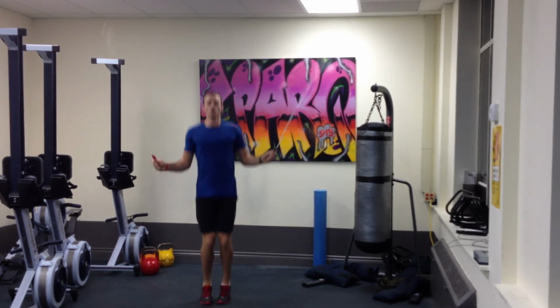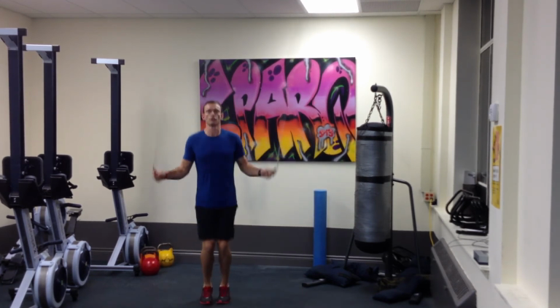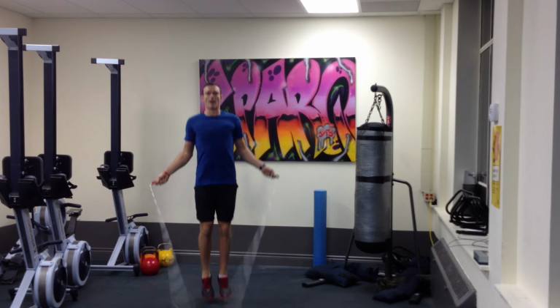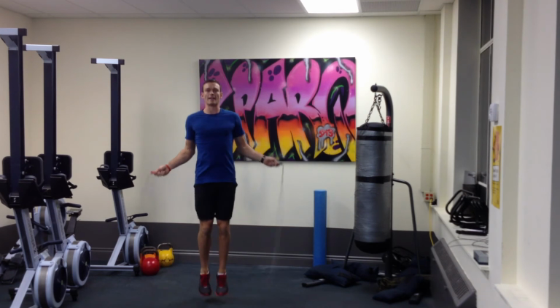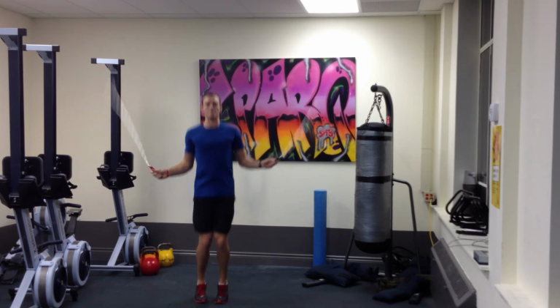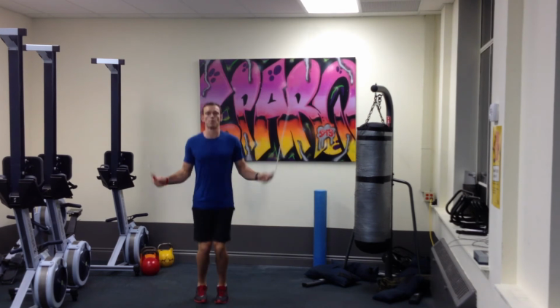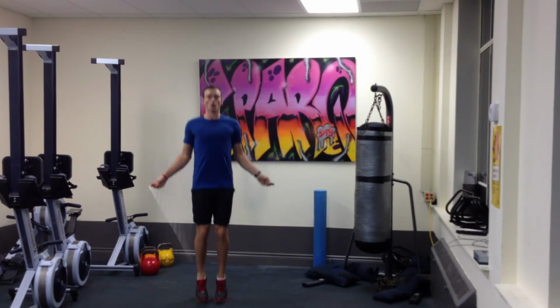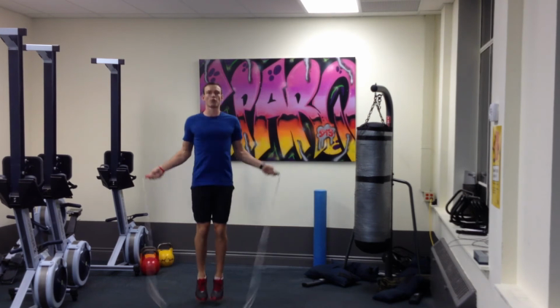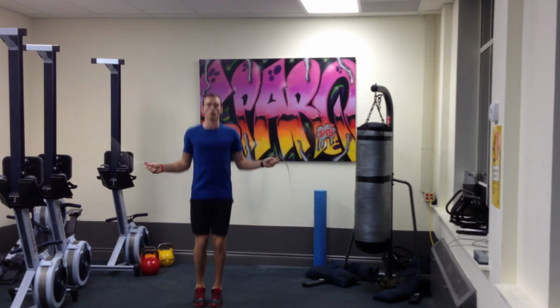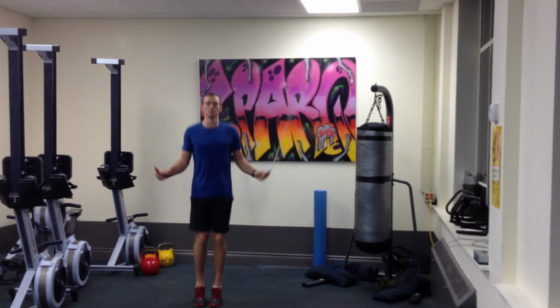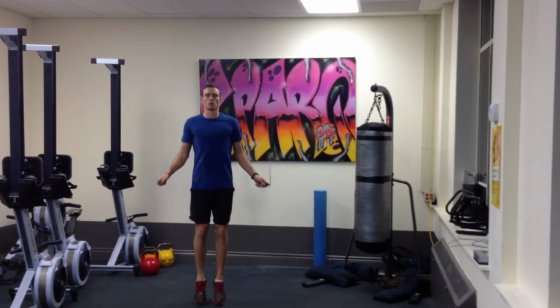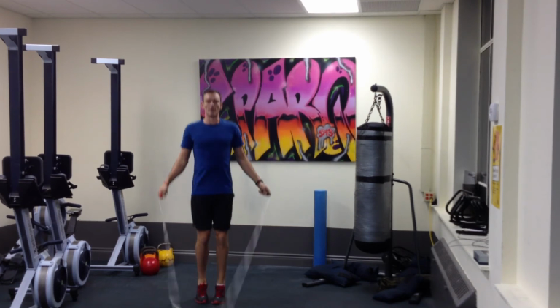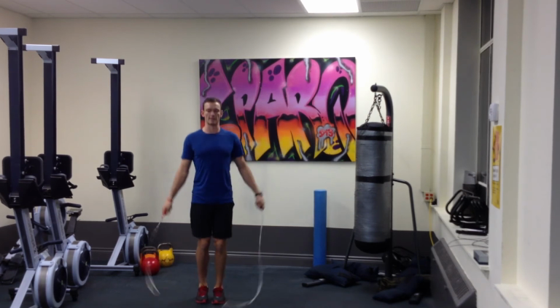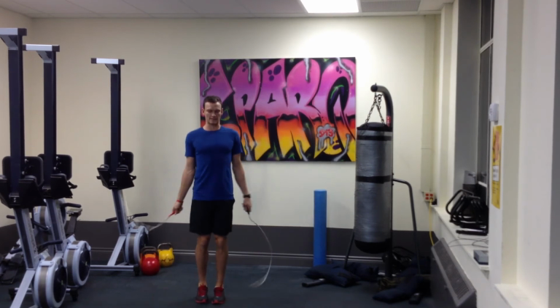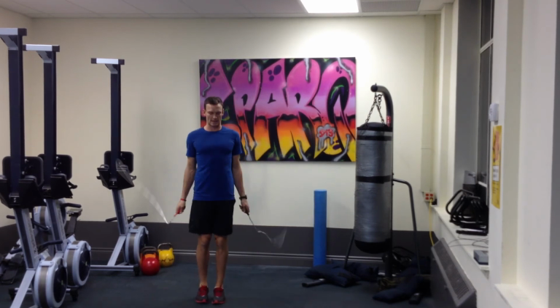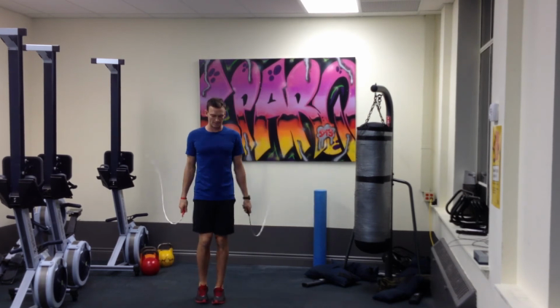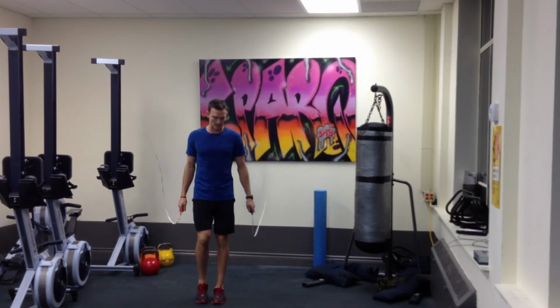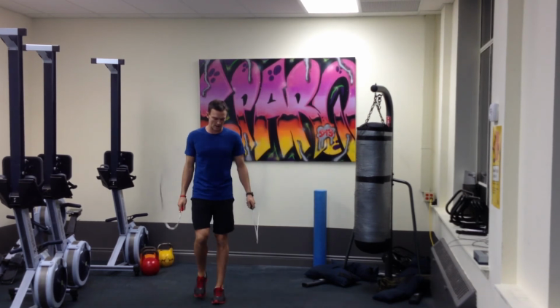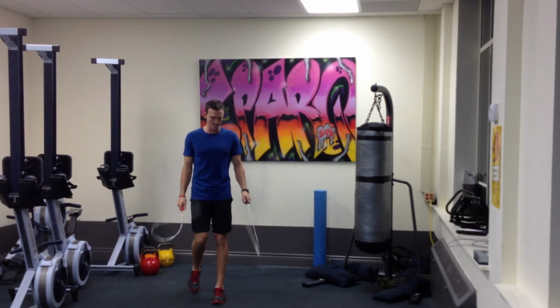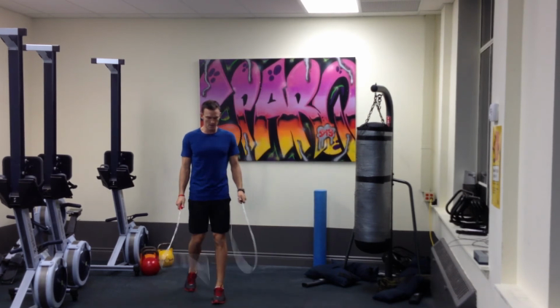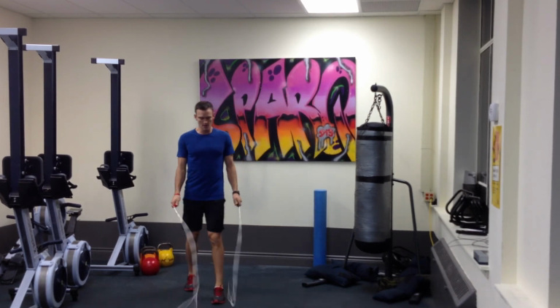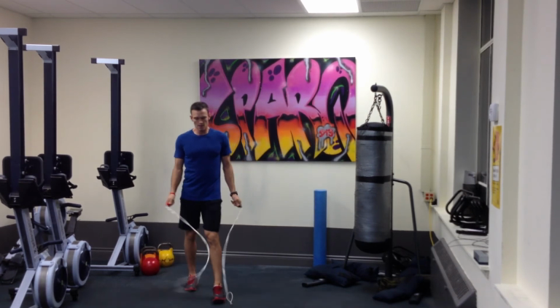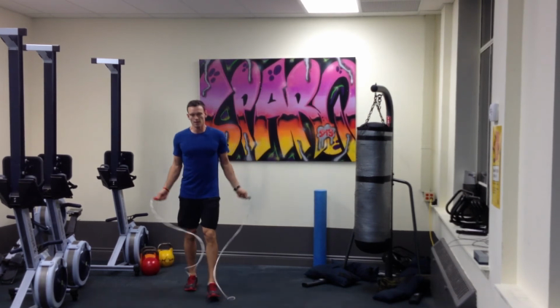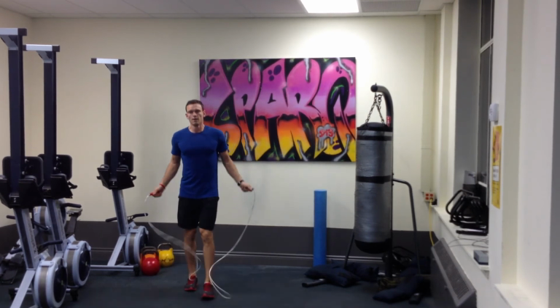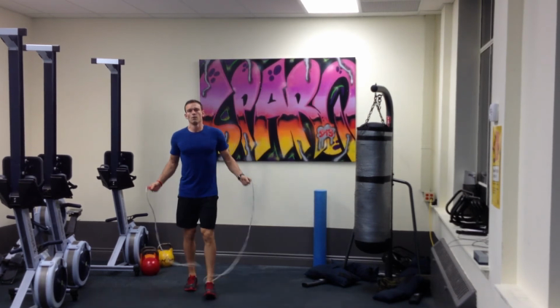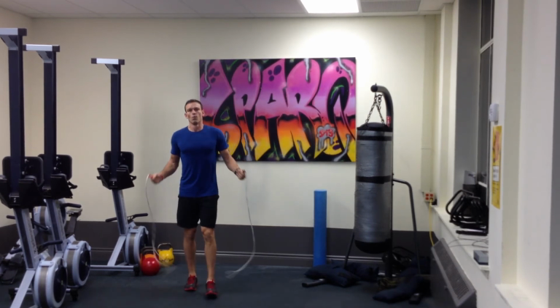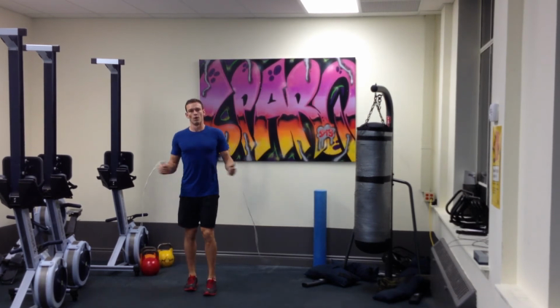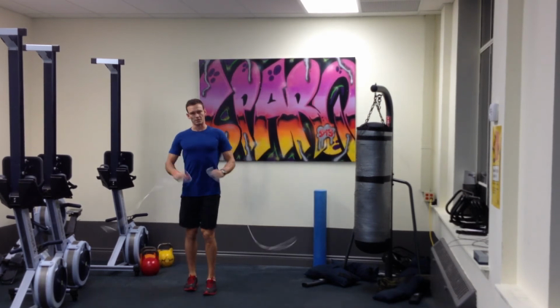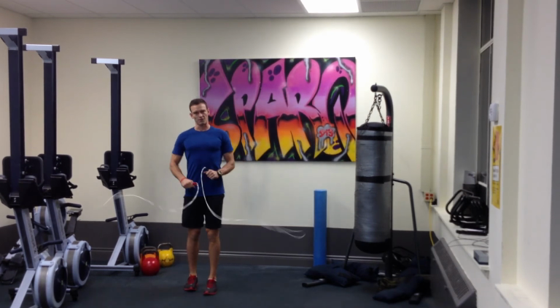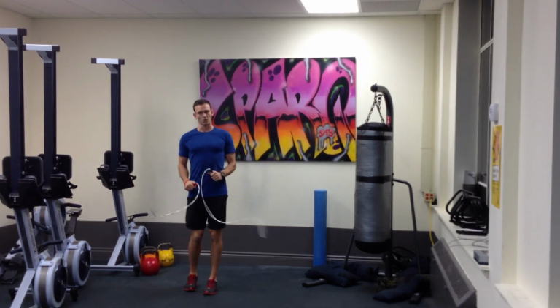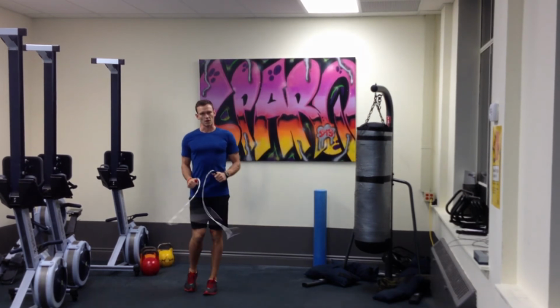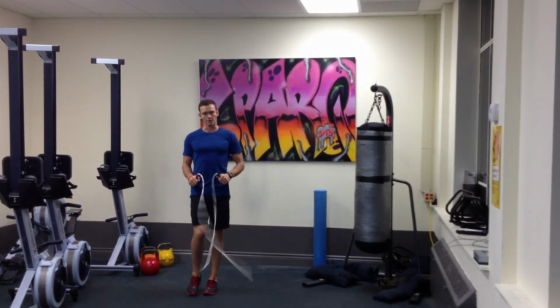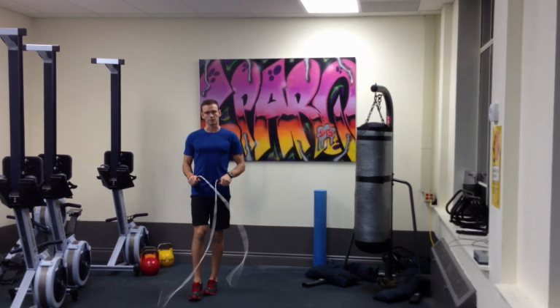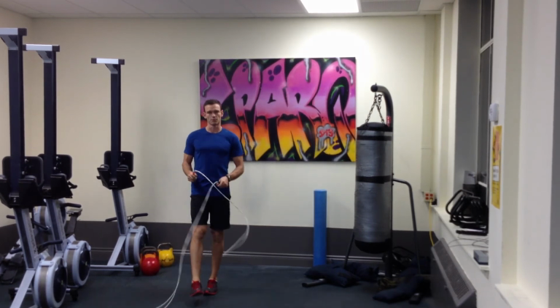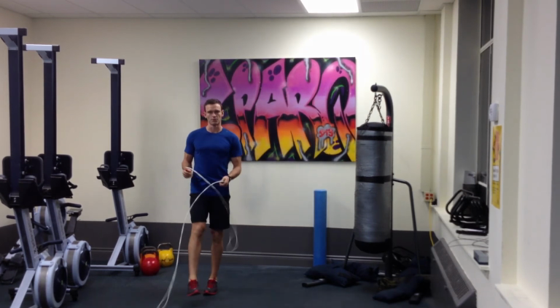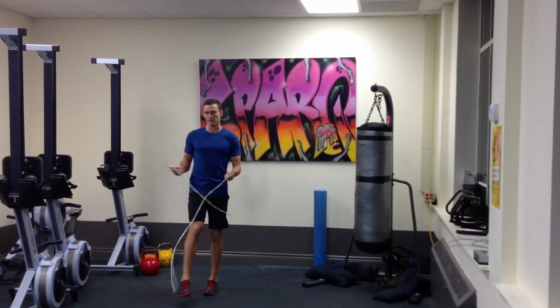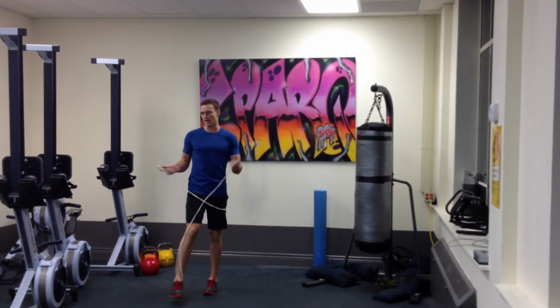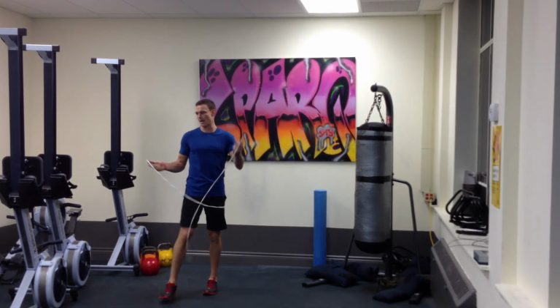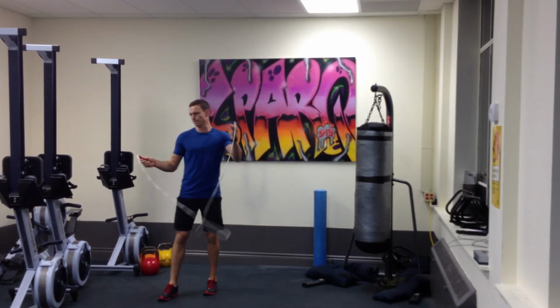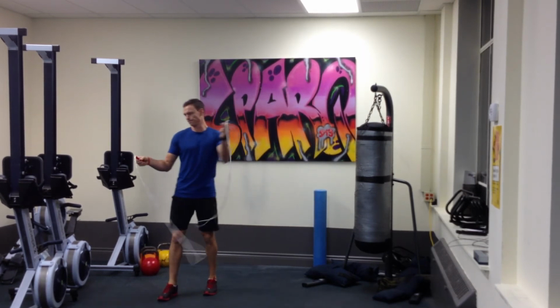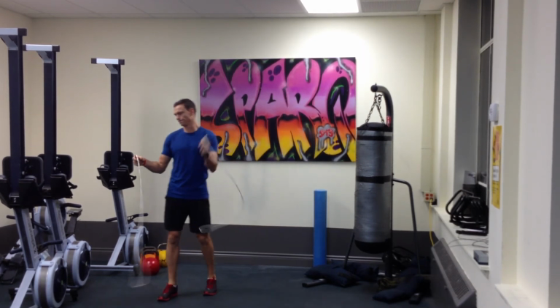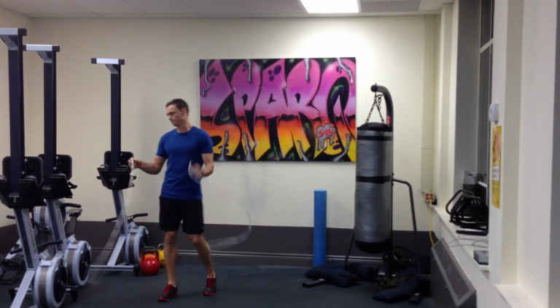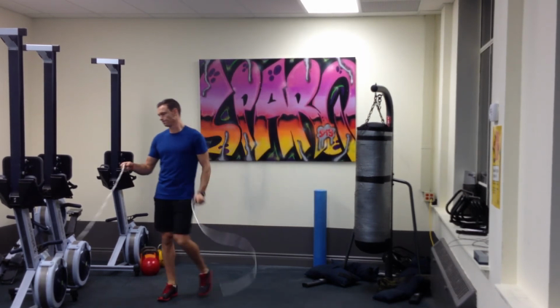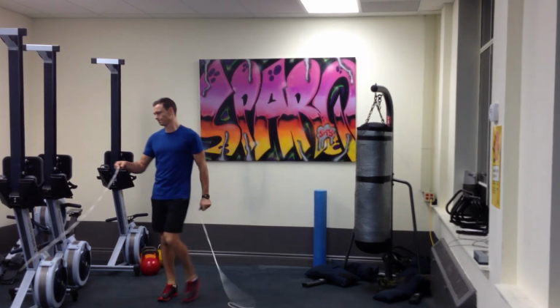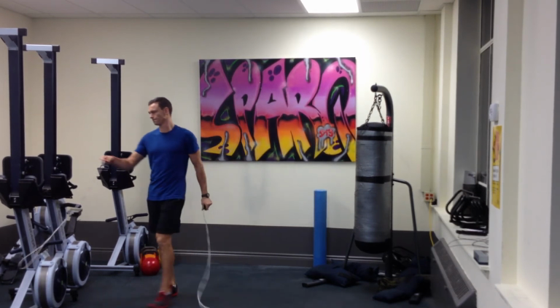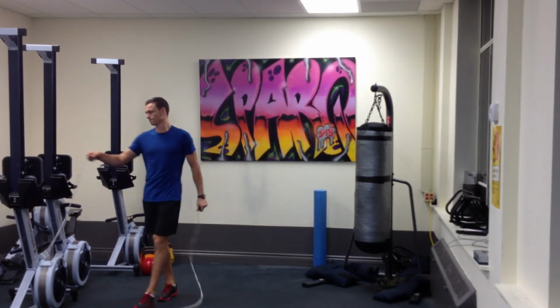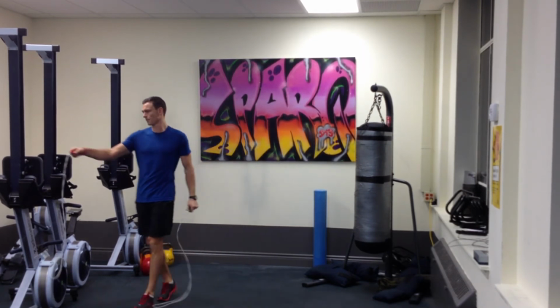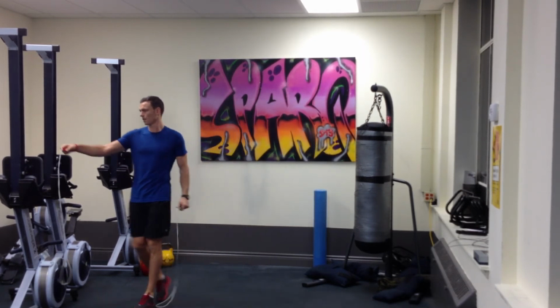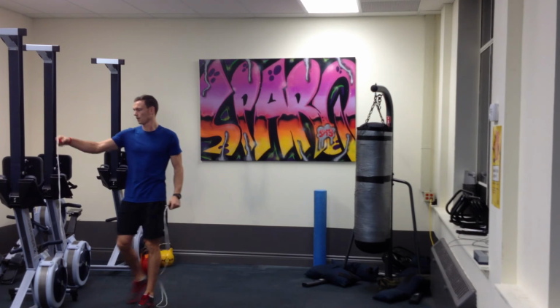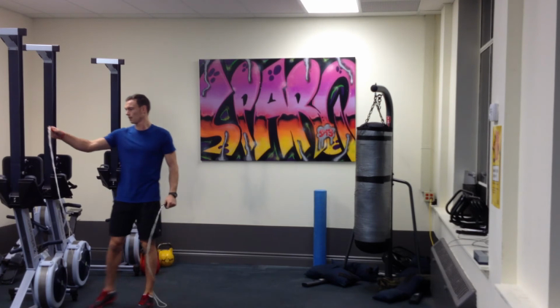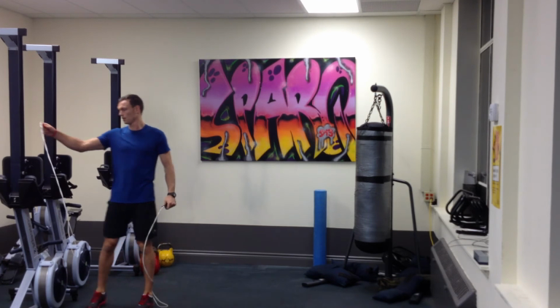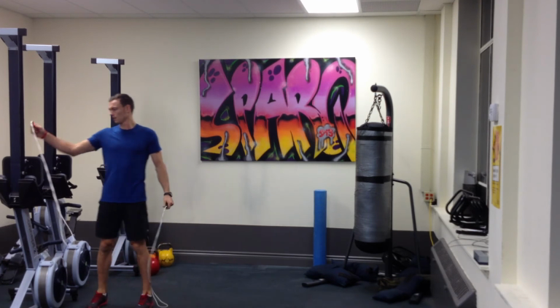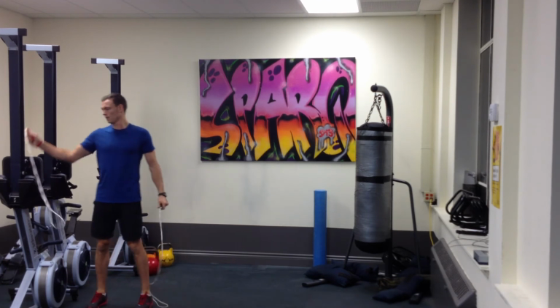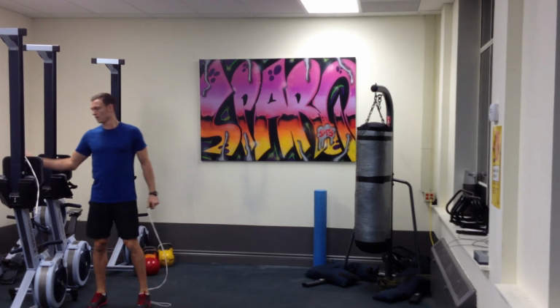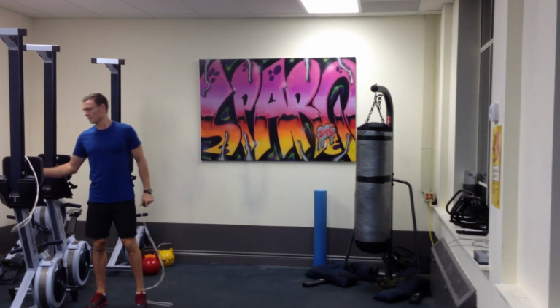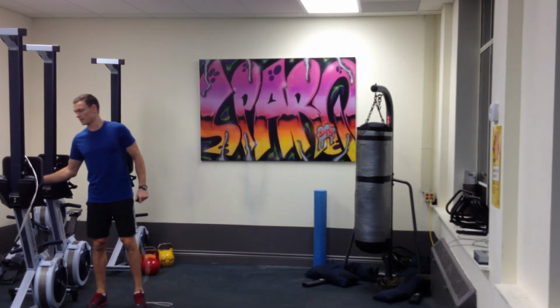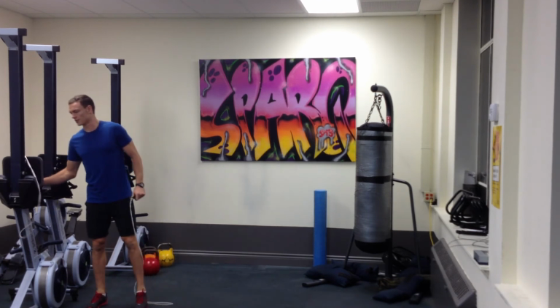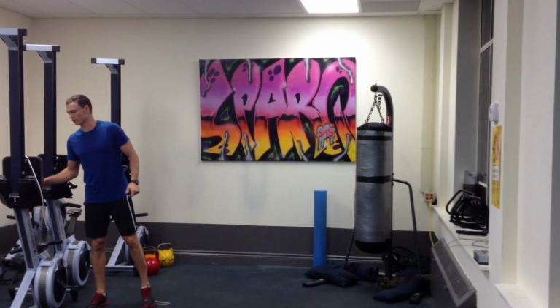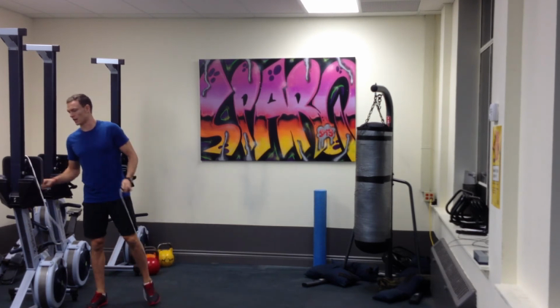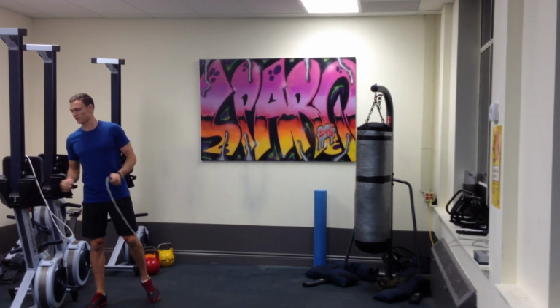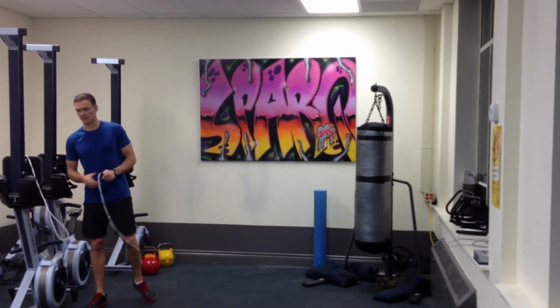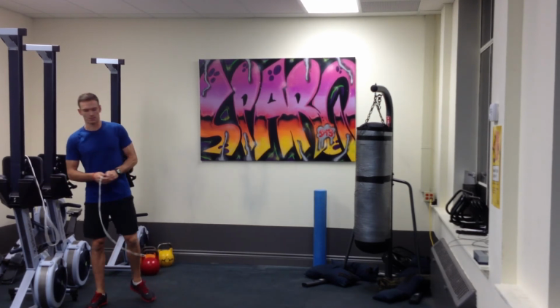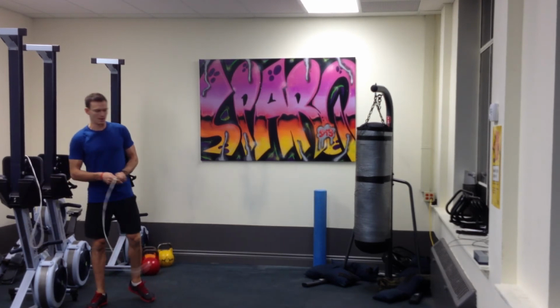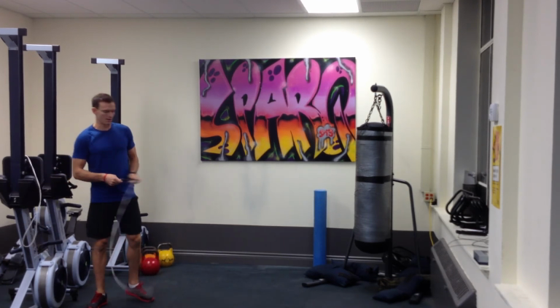Try and get both ropes going at the same time. Once you feel comfortable doing that, then you can try out the double unders.